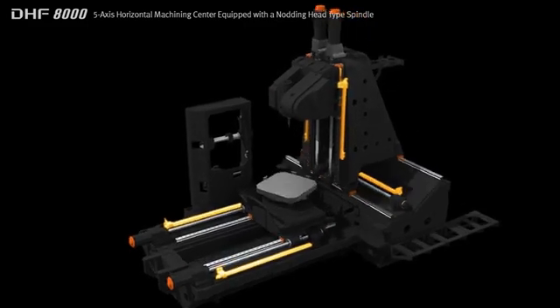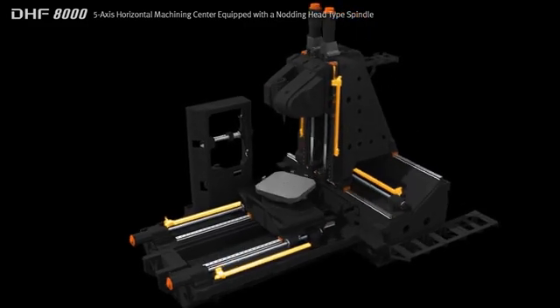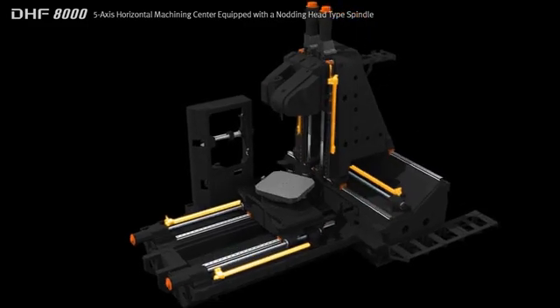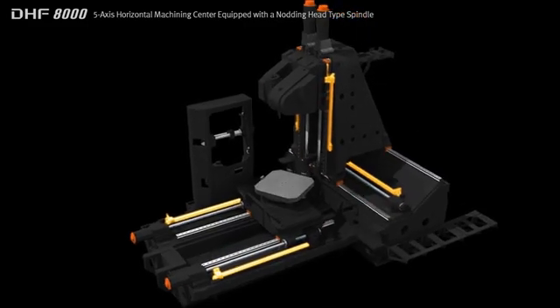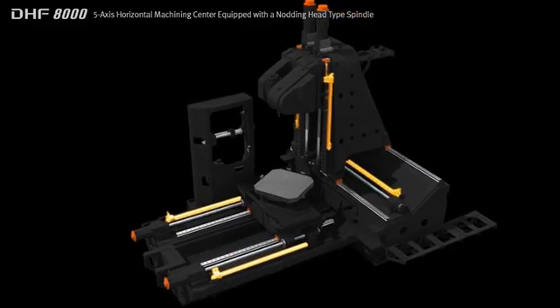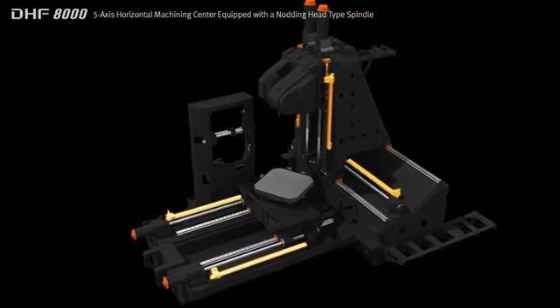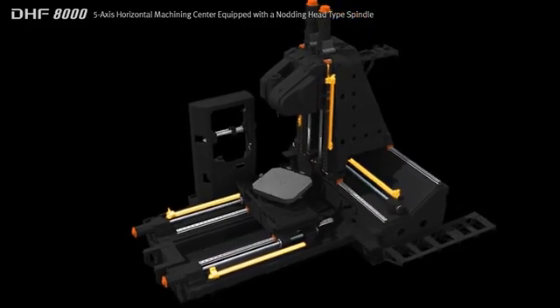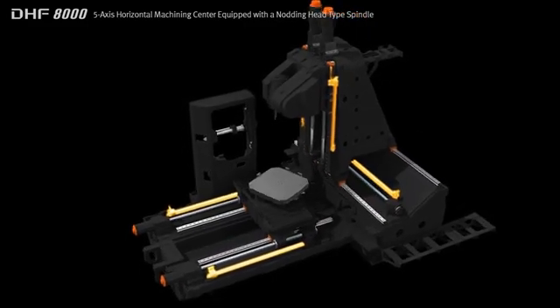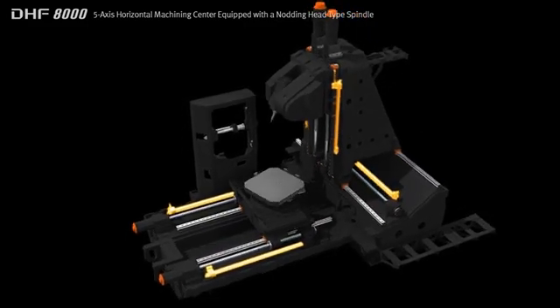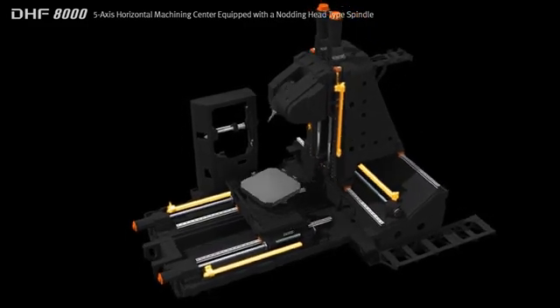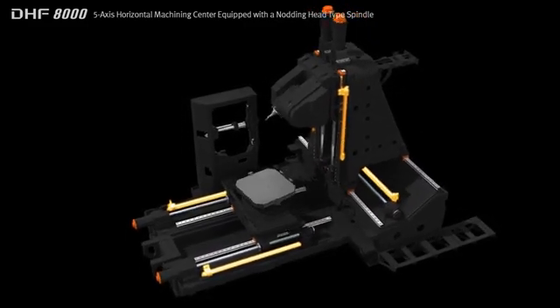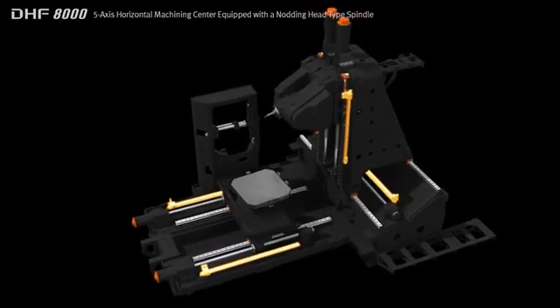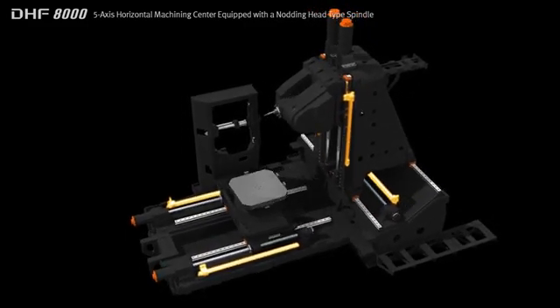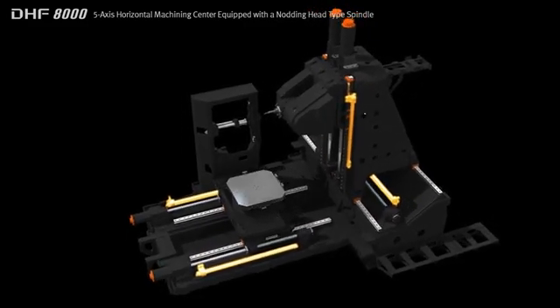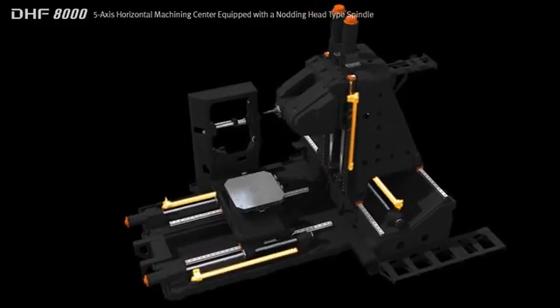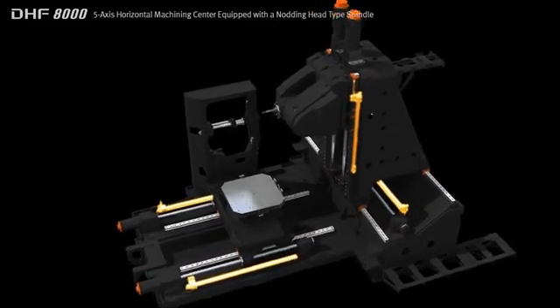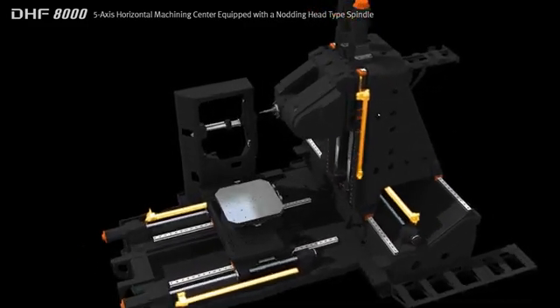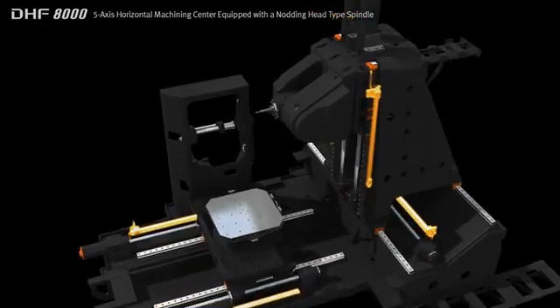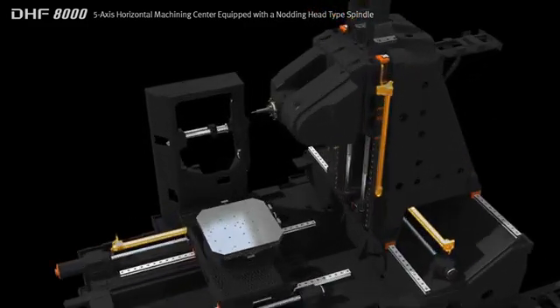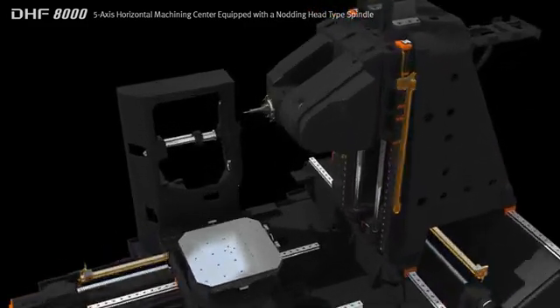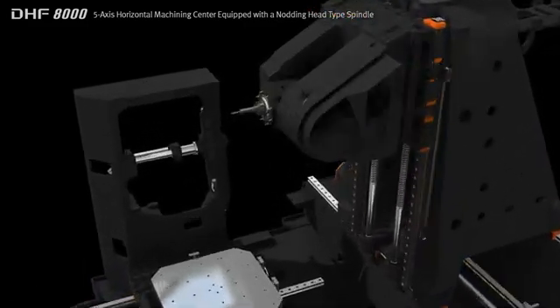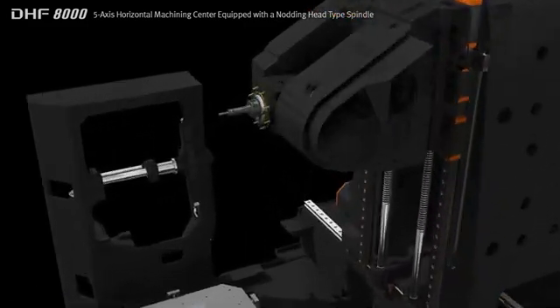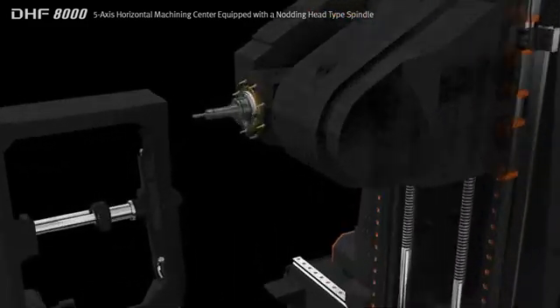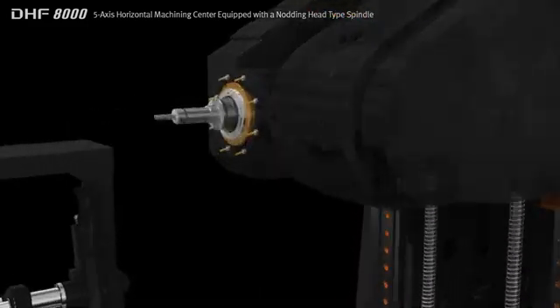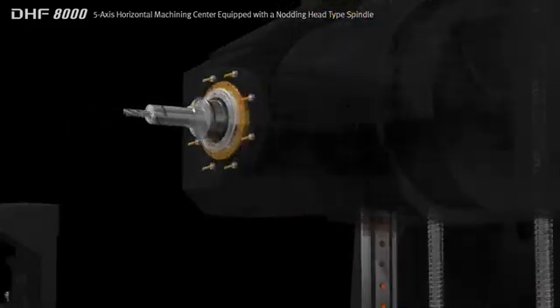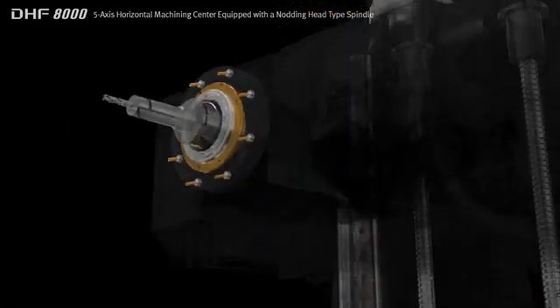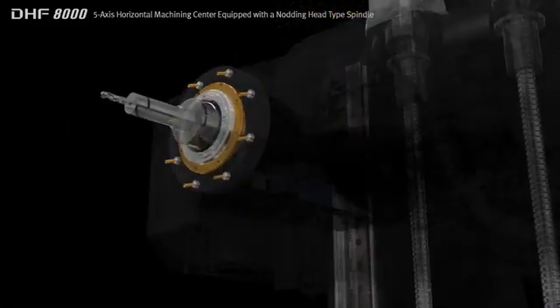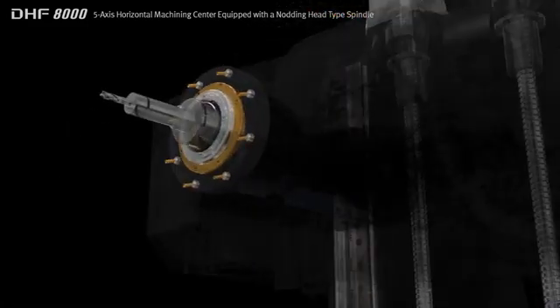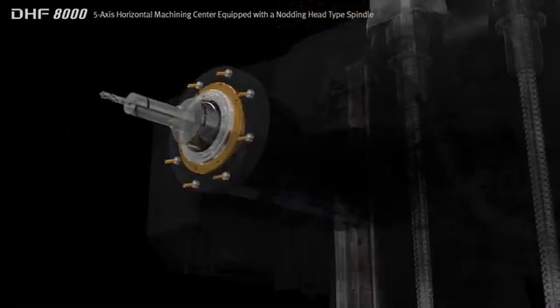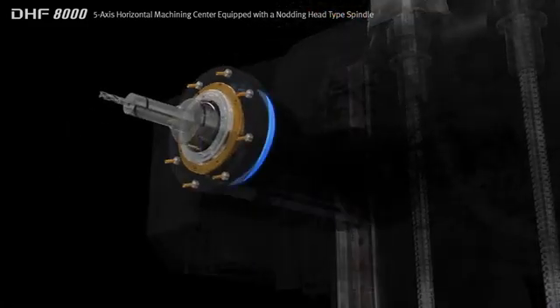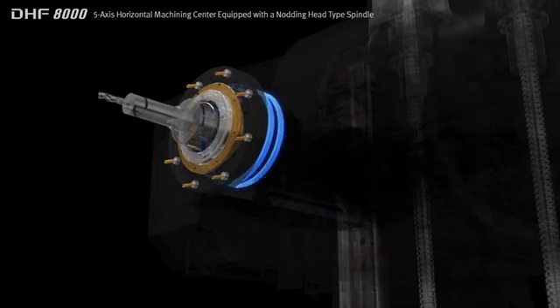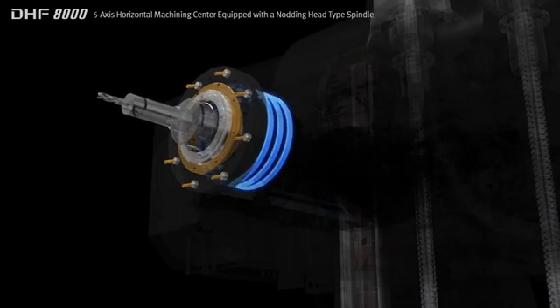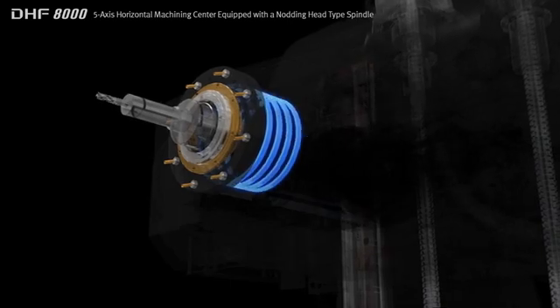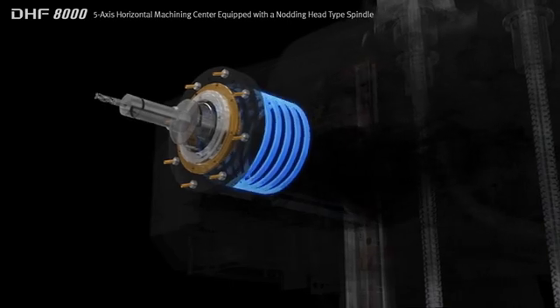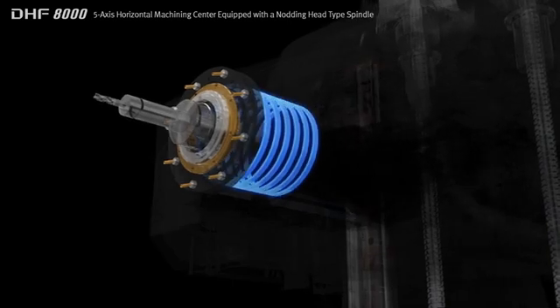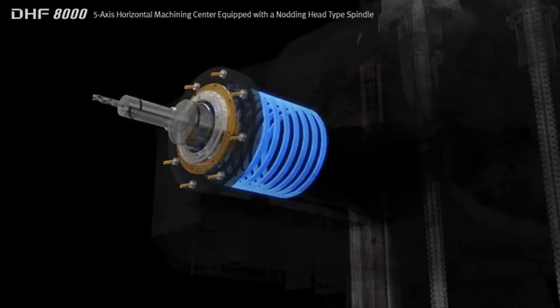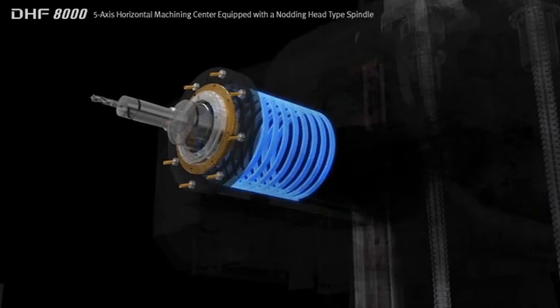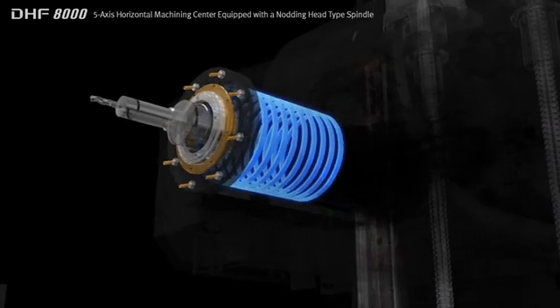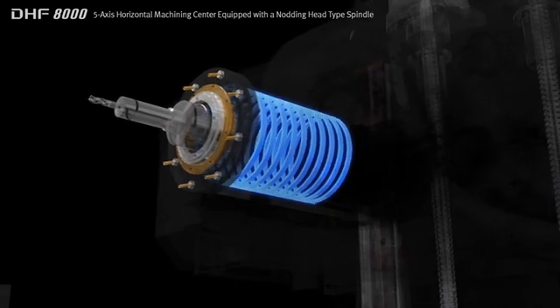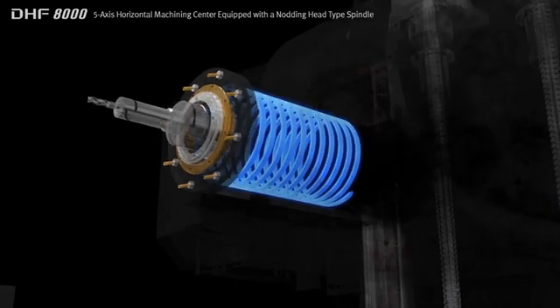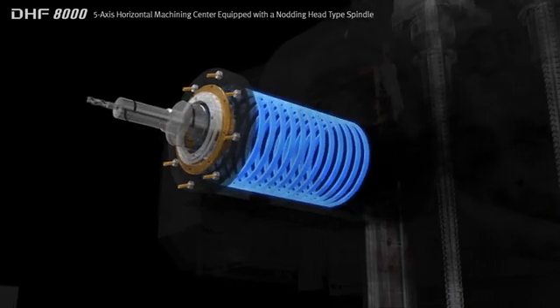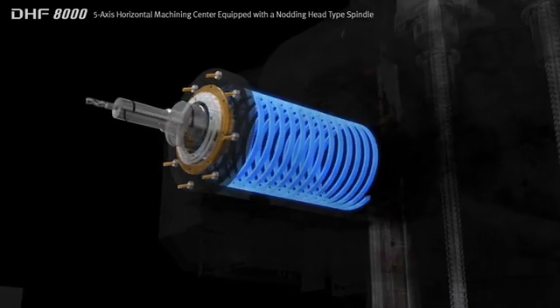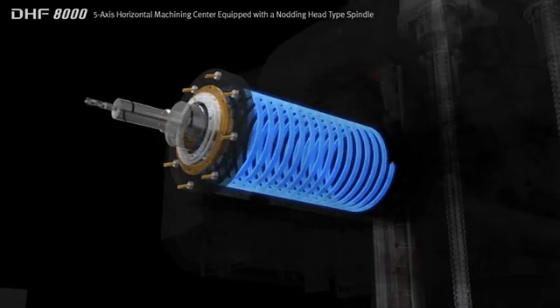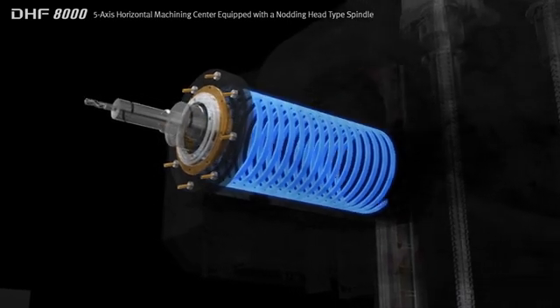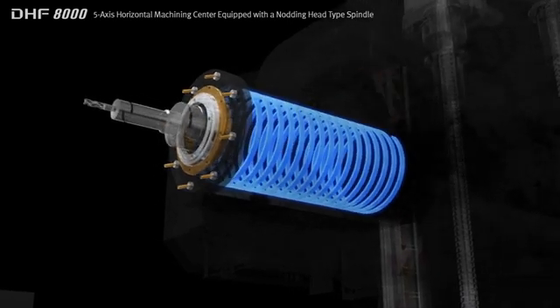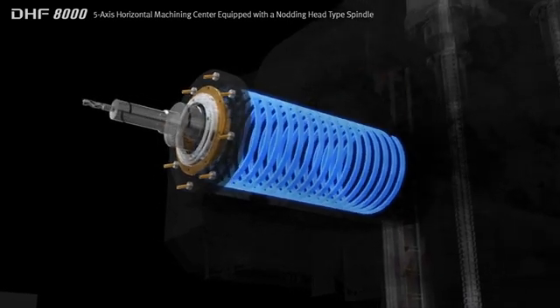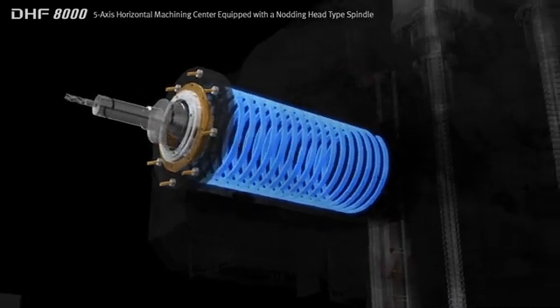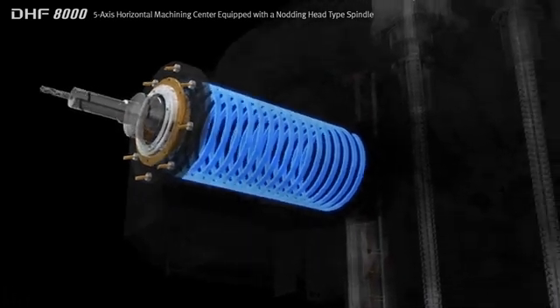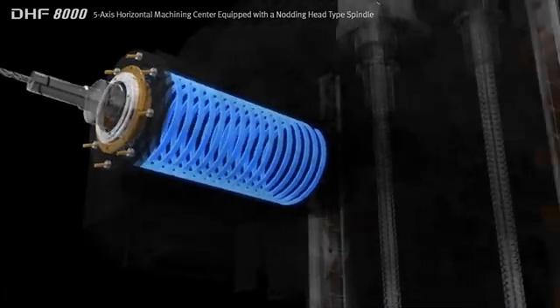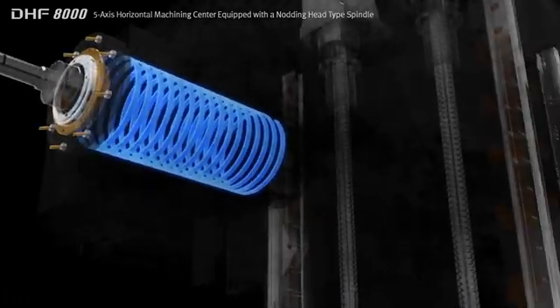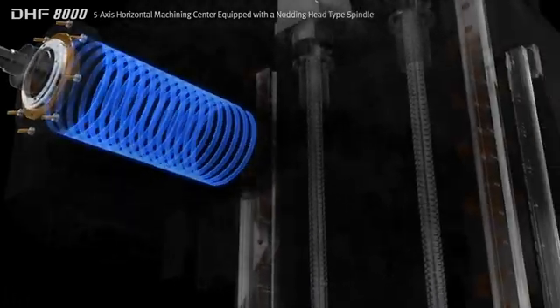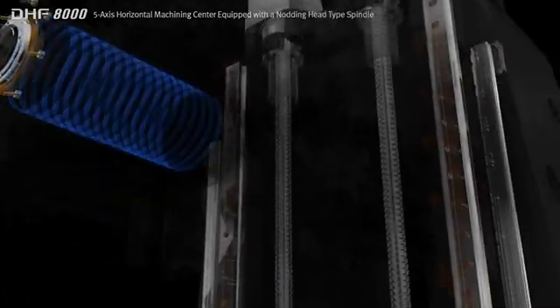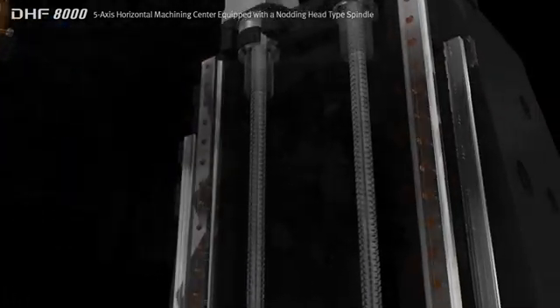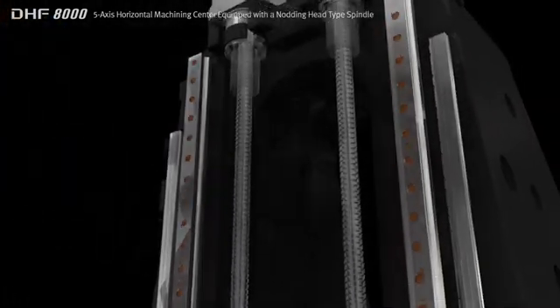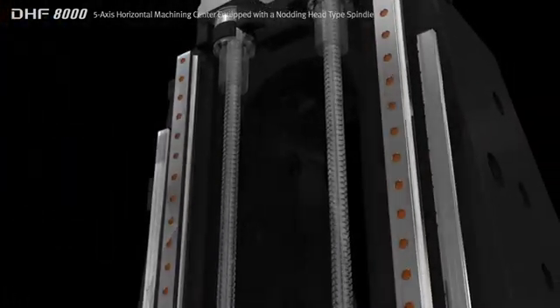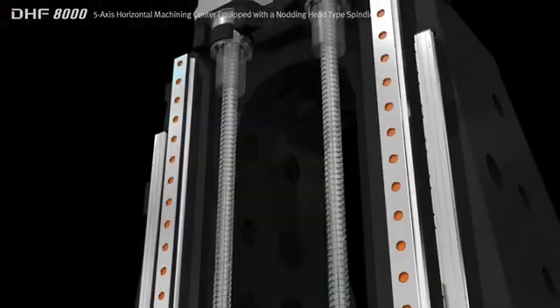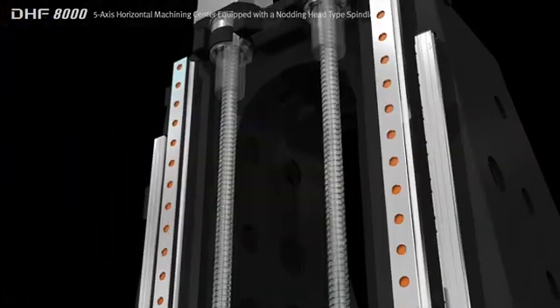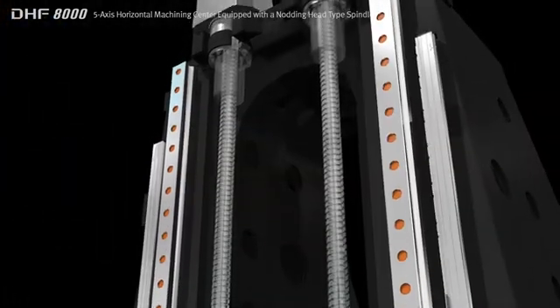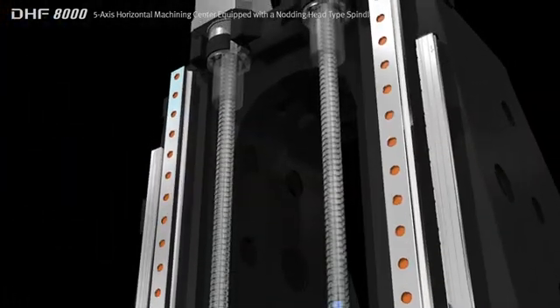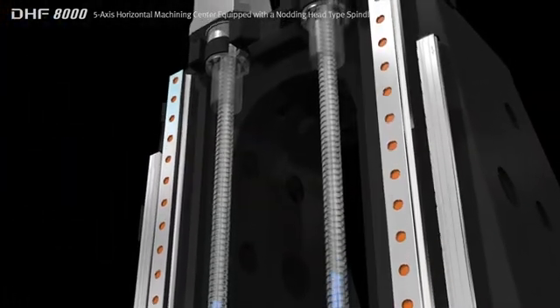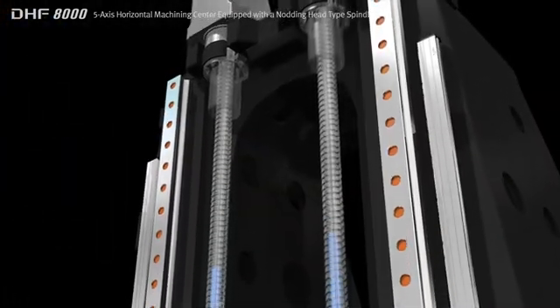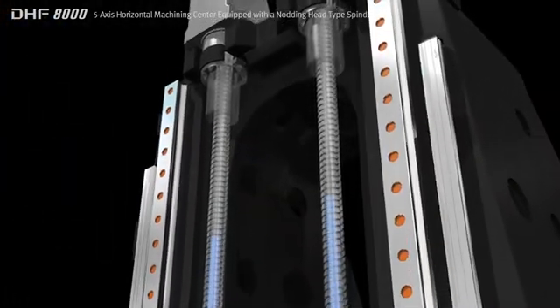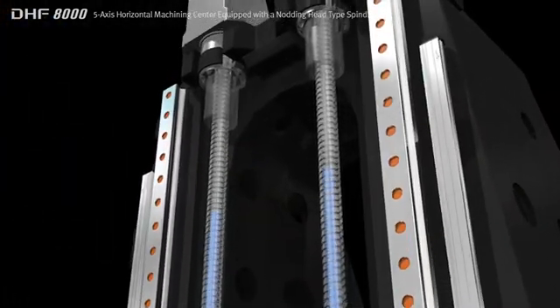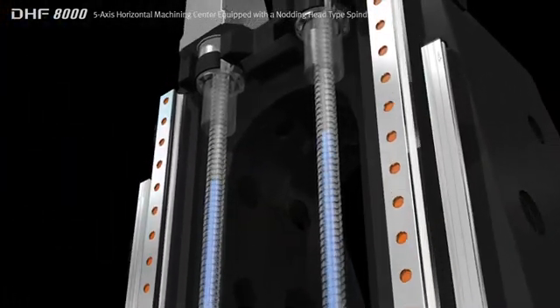Standard features include glass scales for each axis and a cooling system for the spindle and ball screws, ensuring greater machining accuracy.